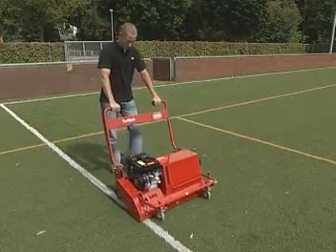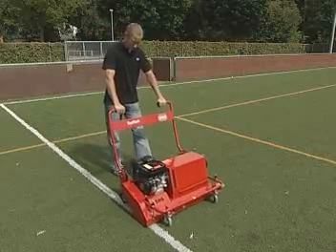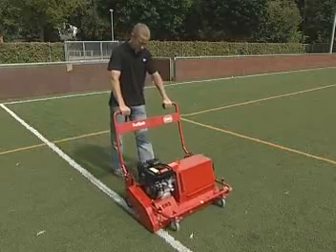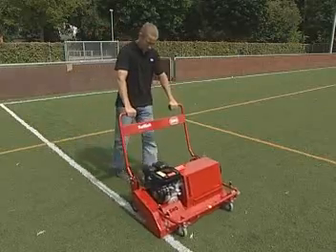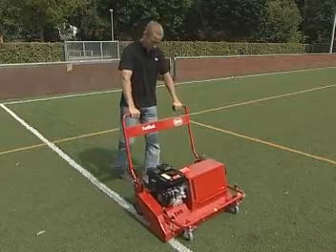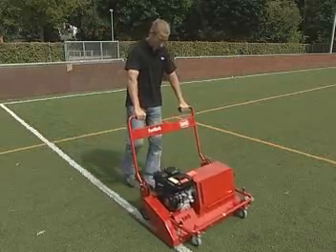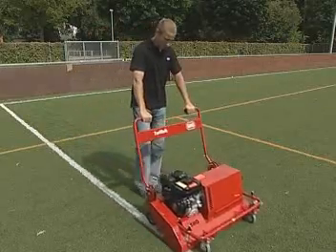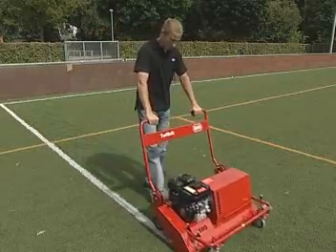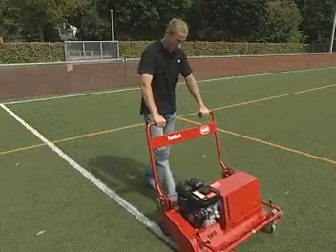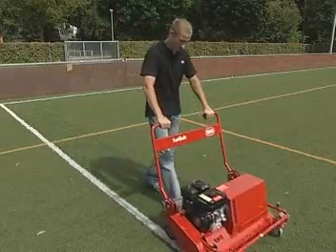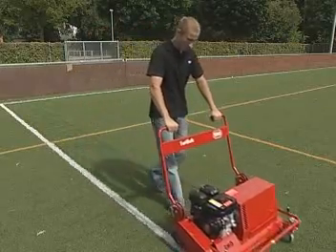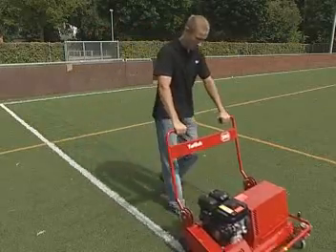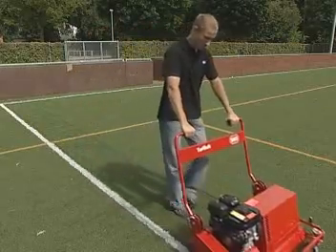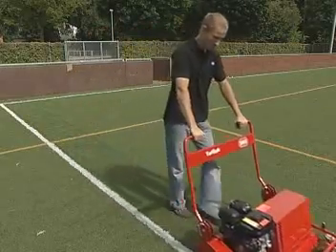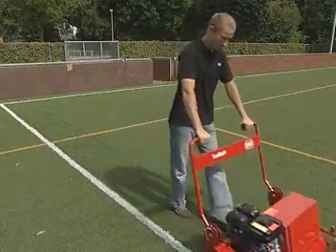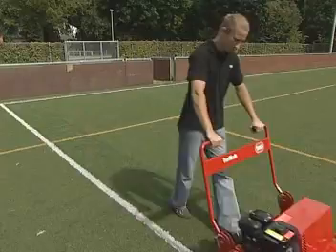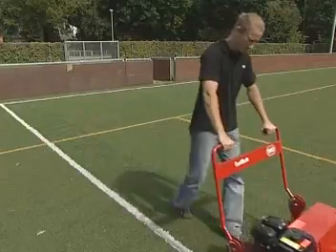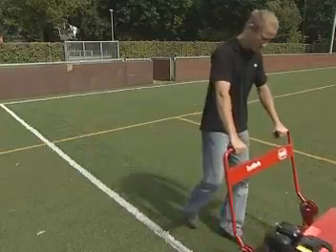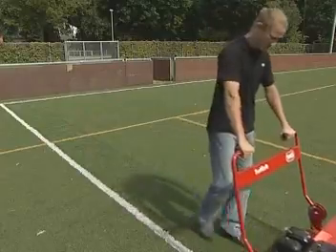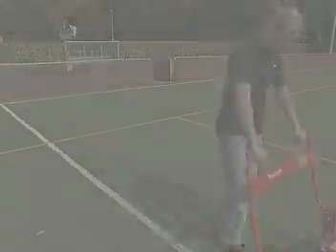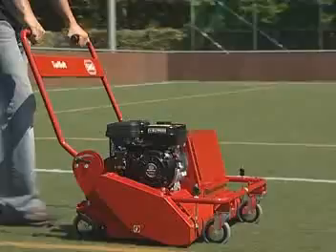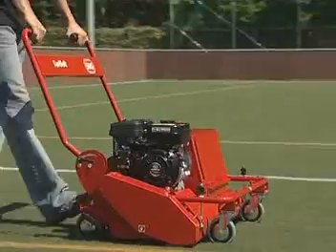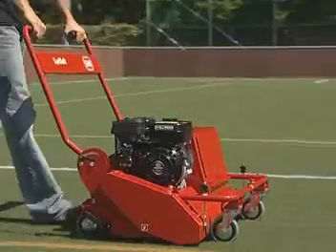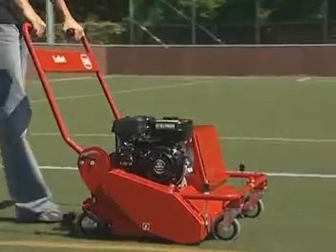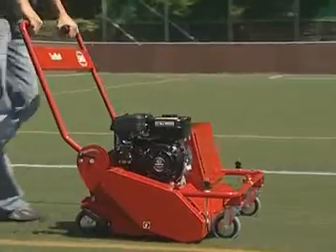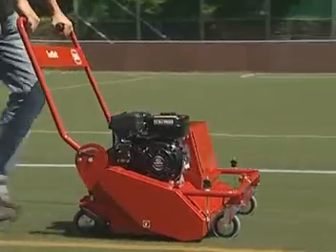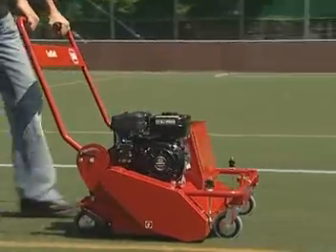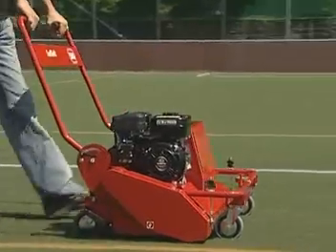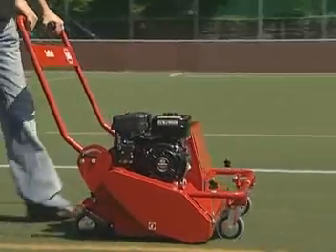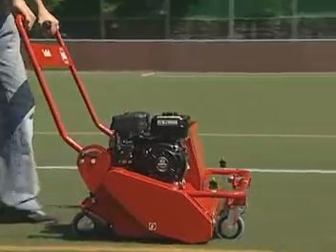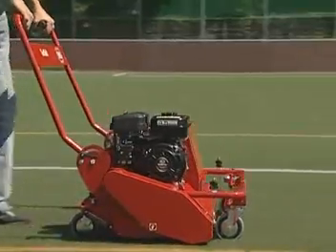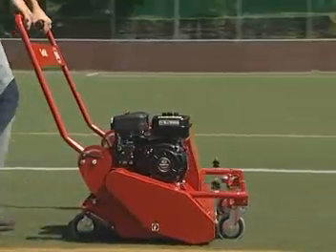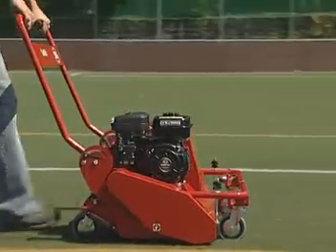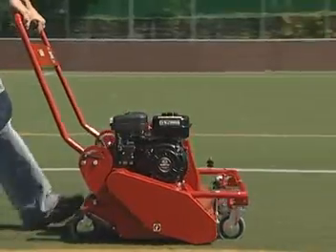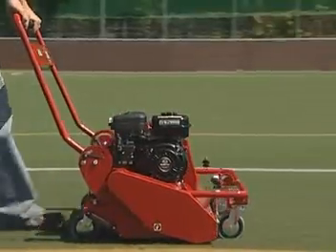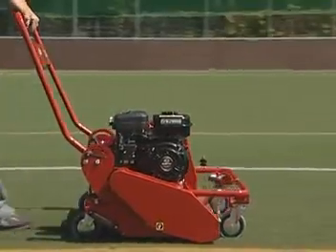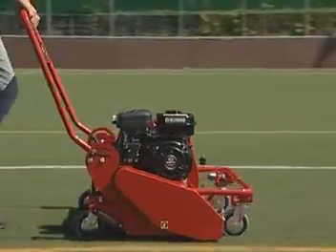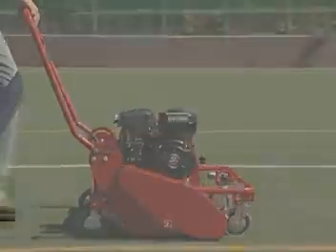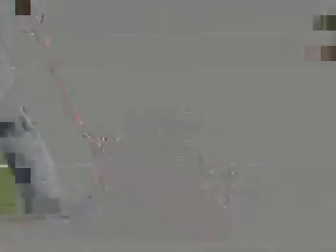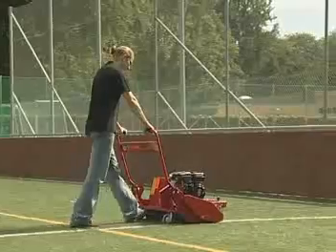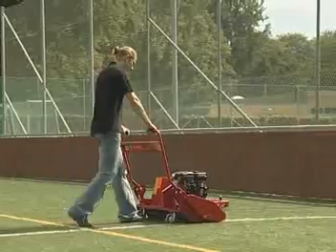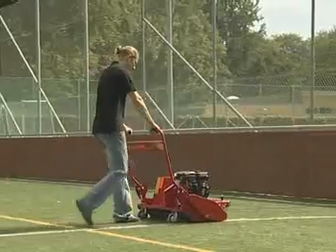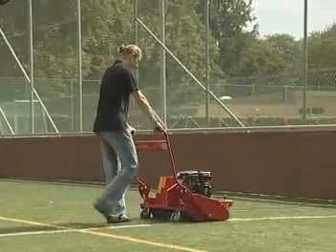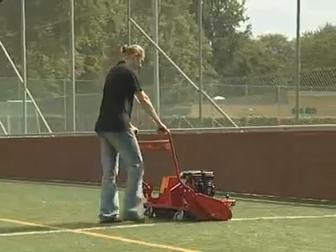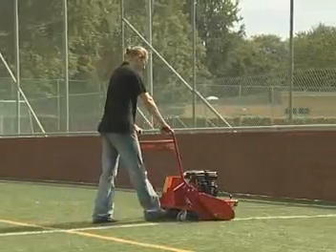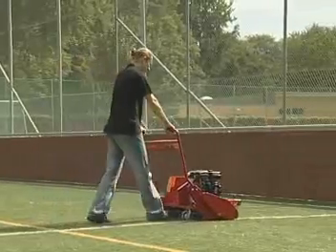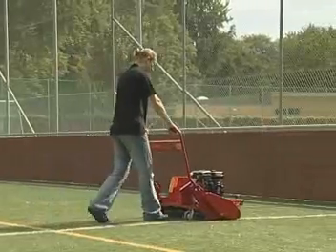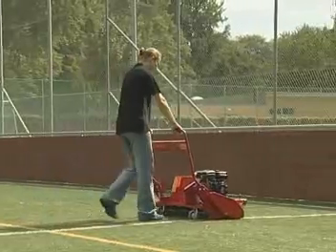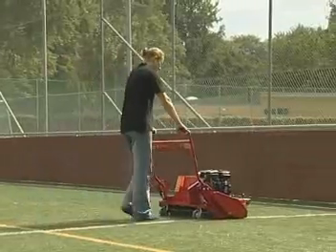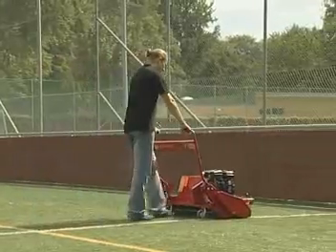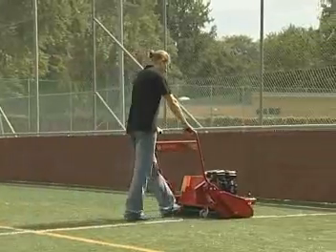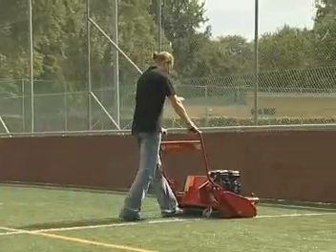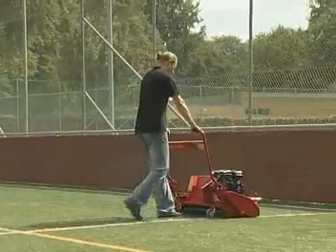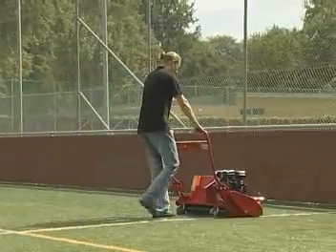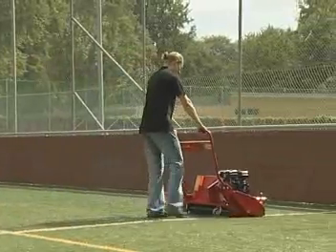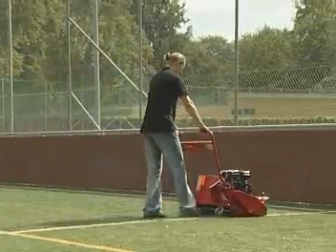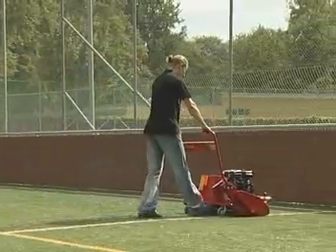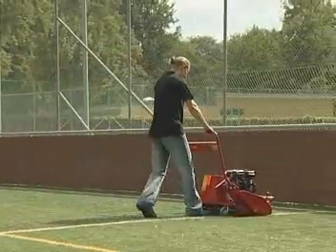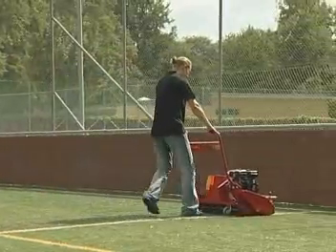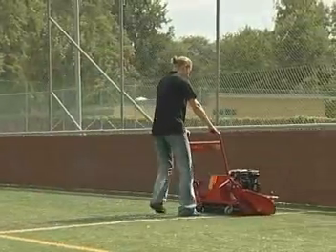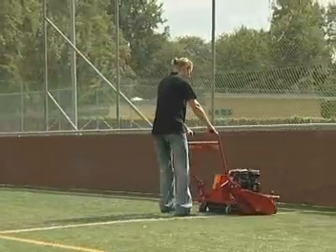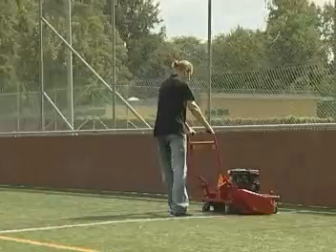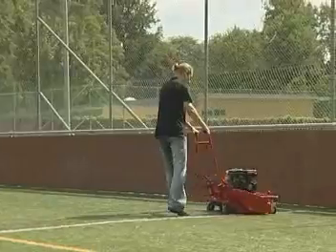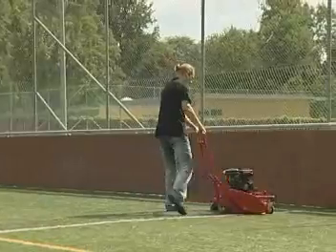Inexpensive, time-saving and effective, Turfsoft can deal with several tasks in one single working cycle.